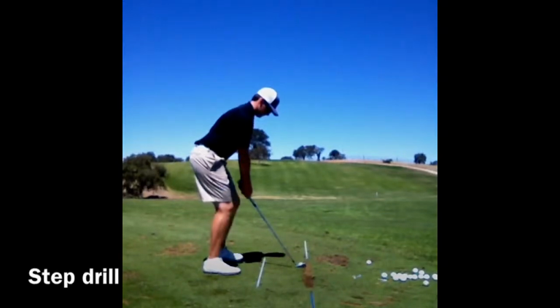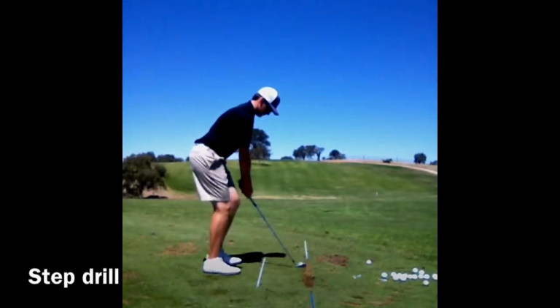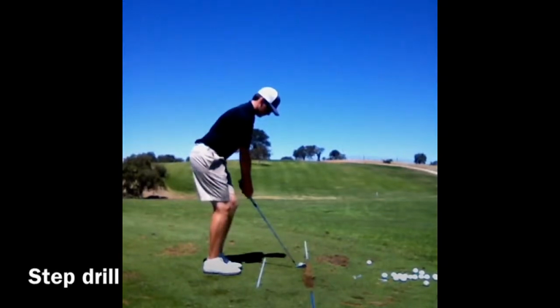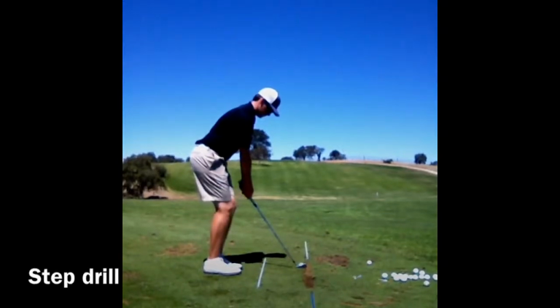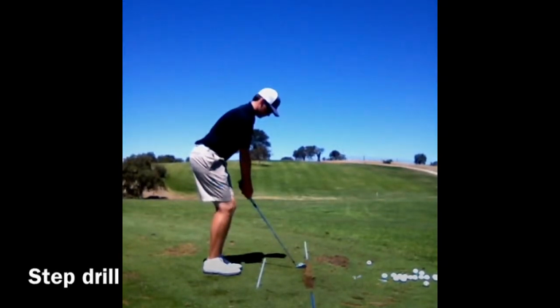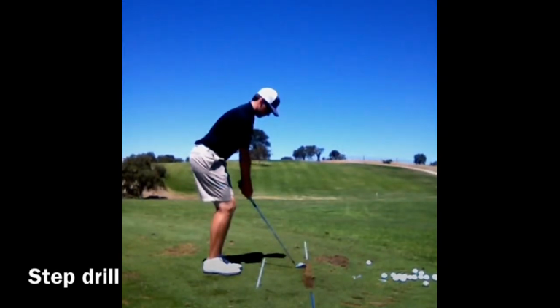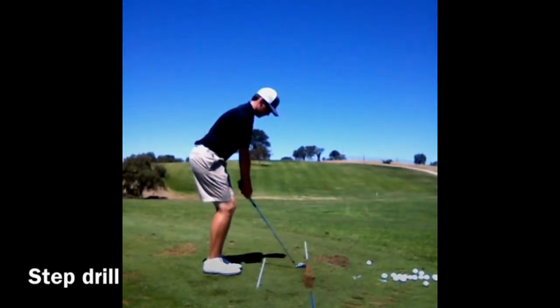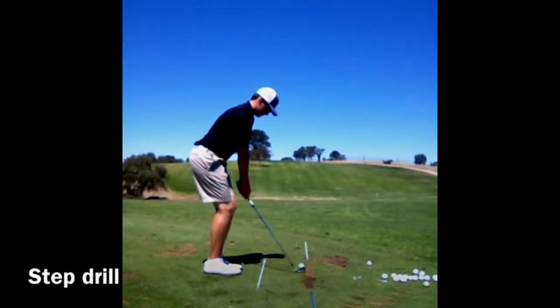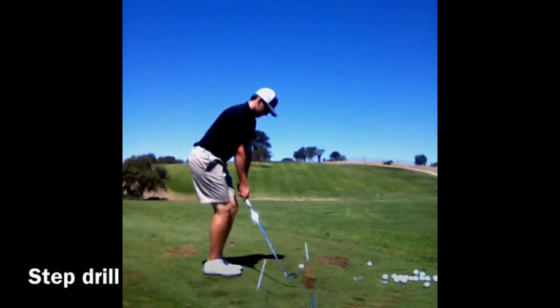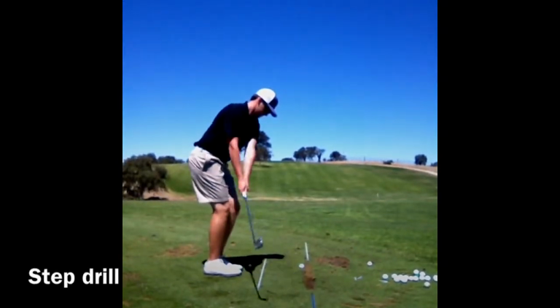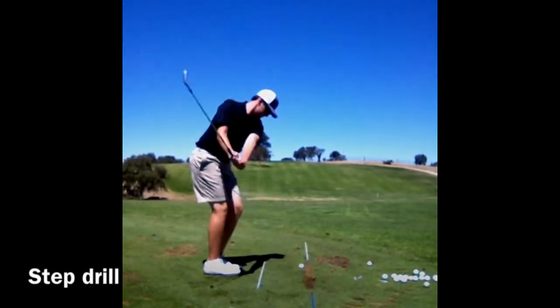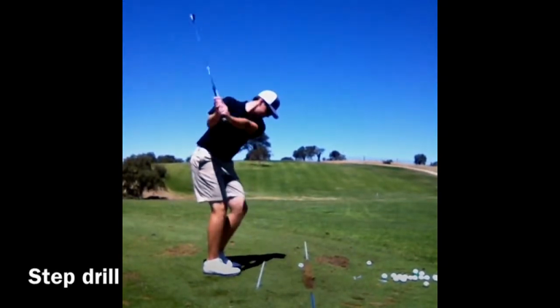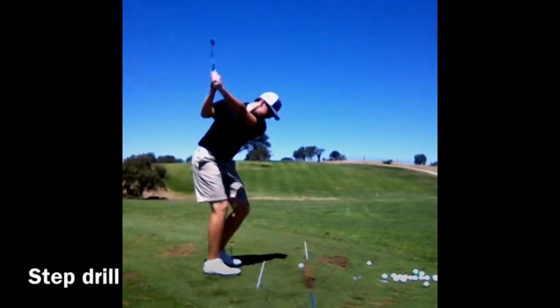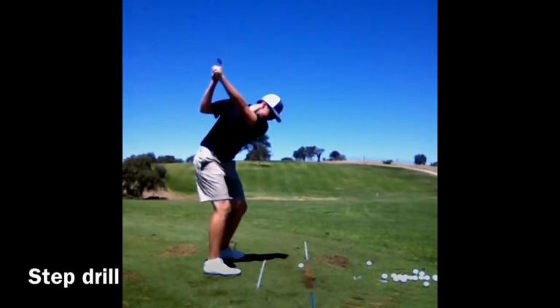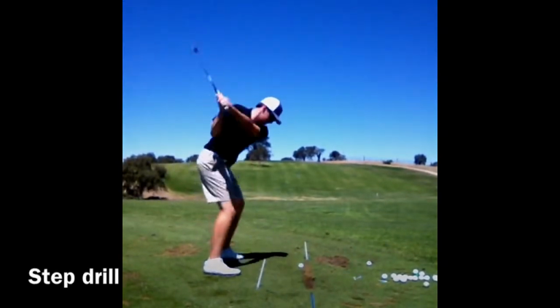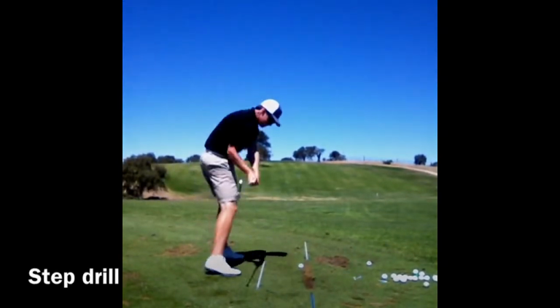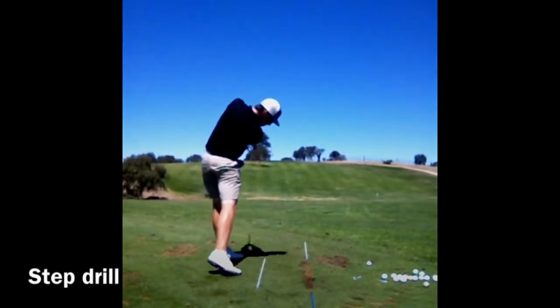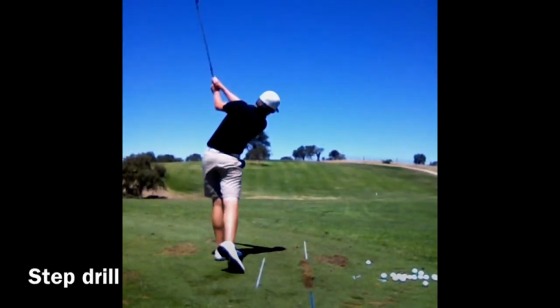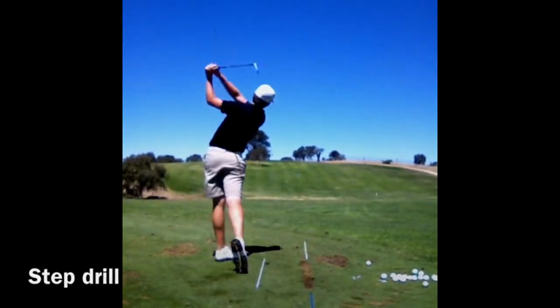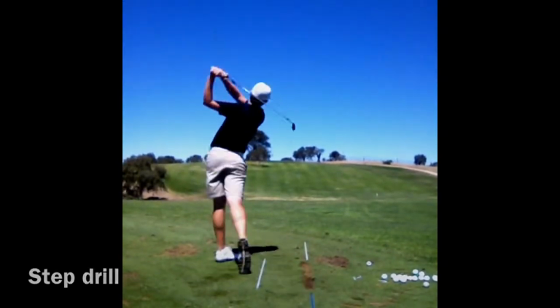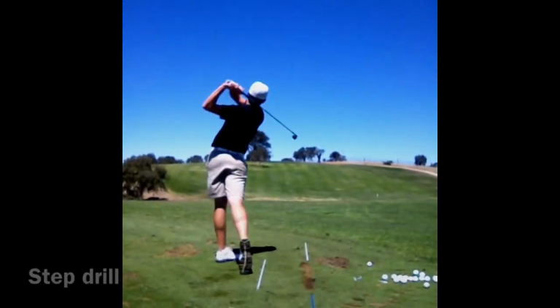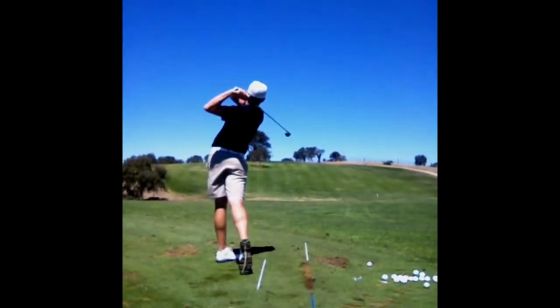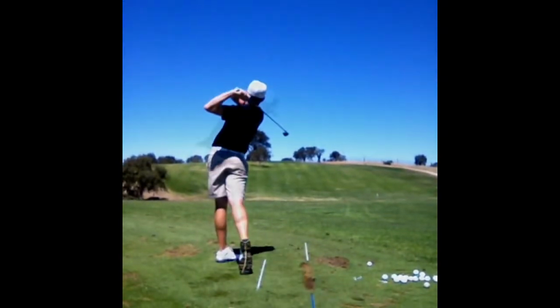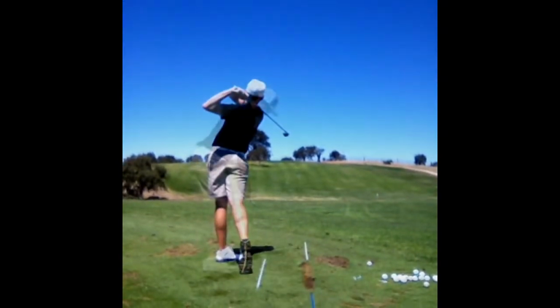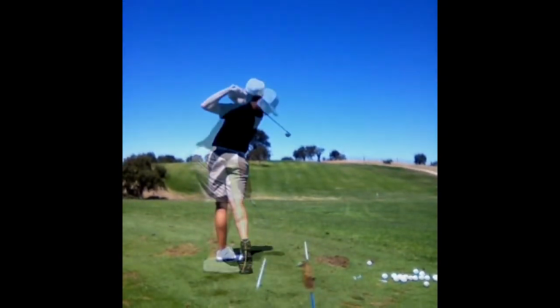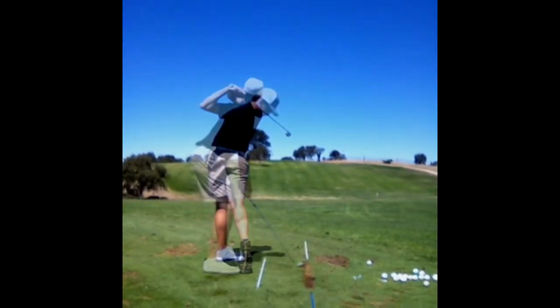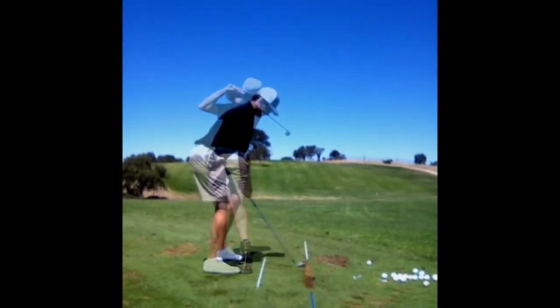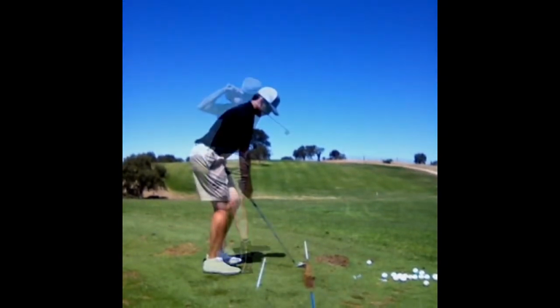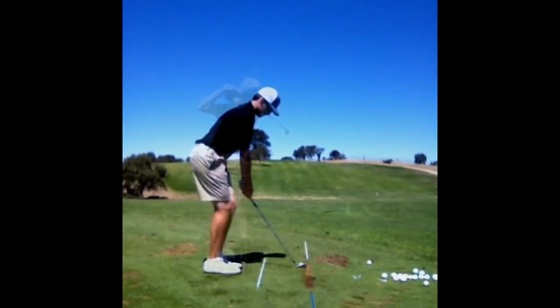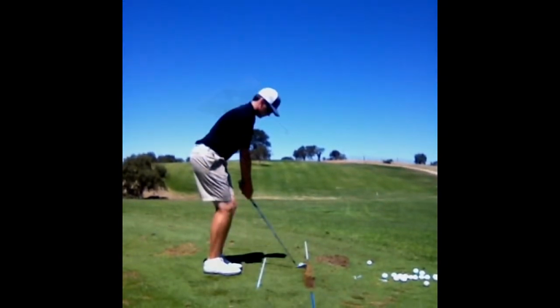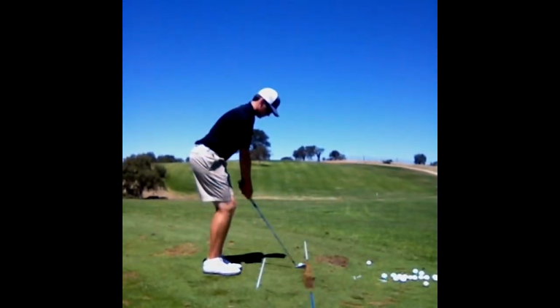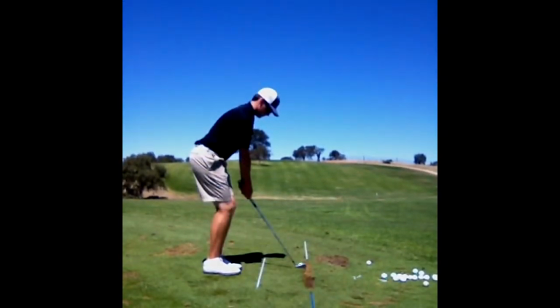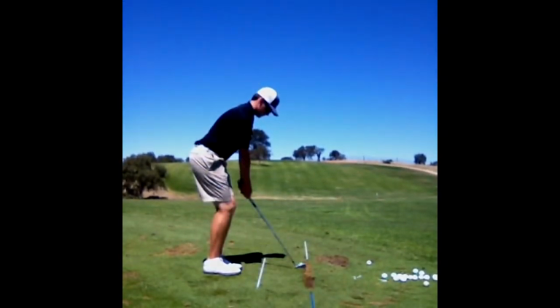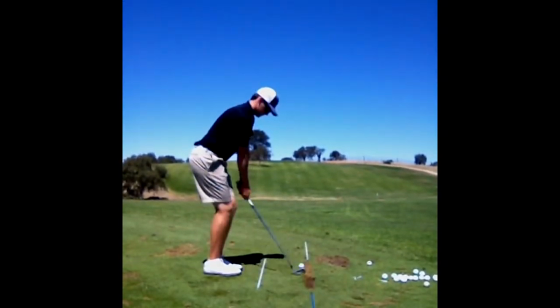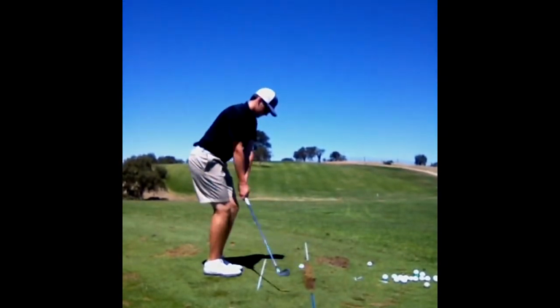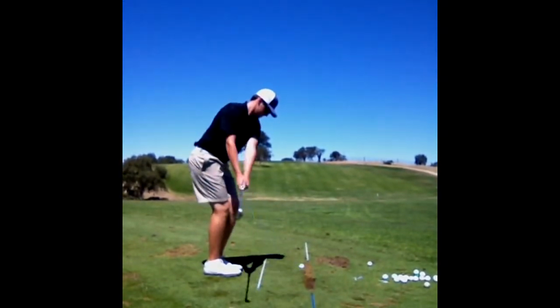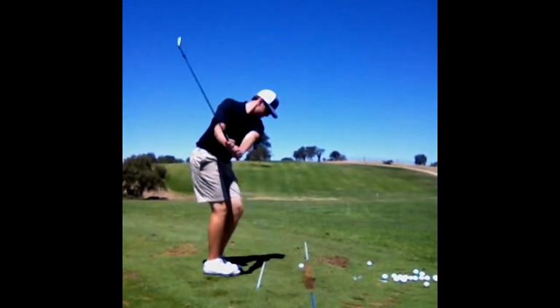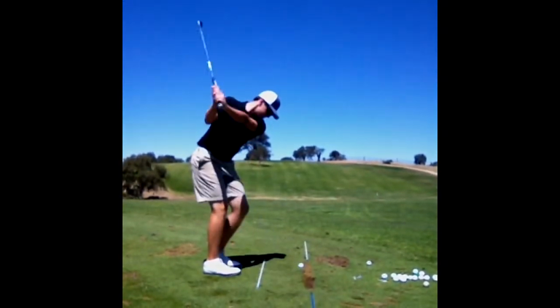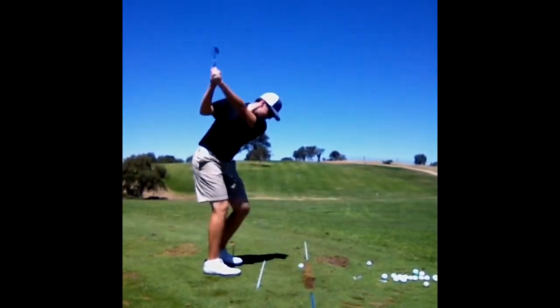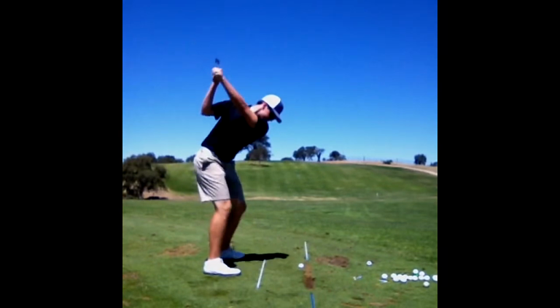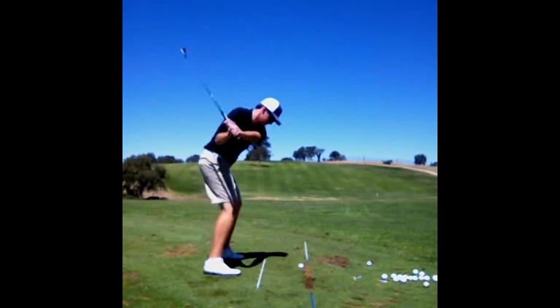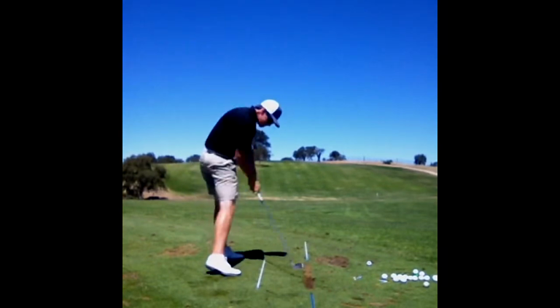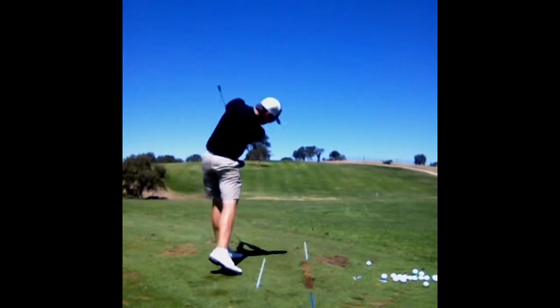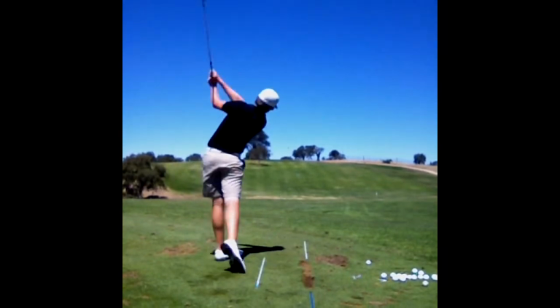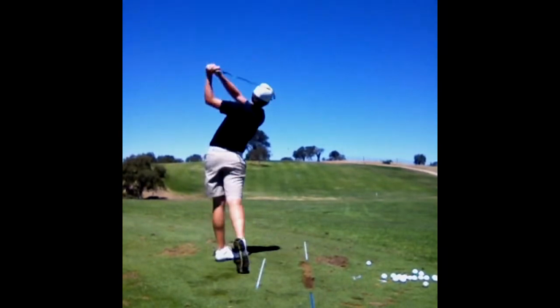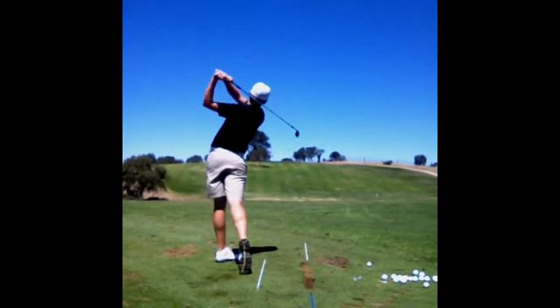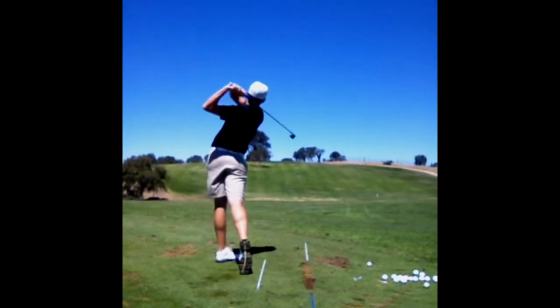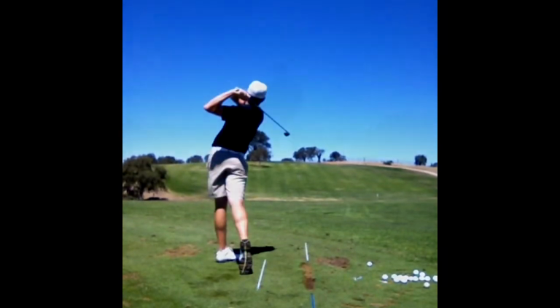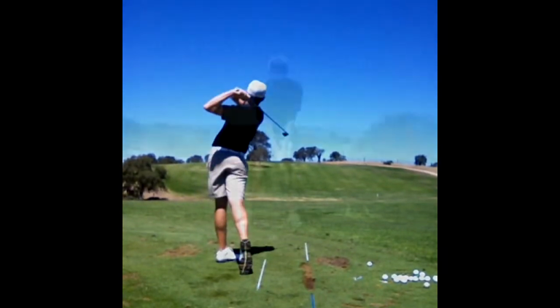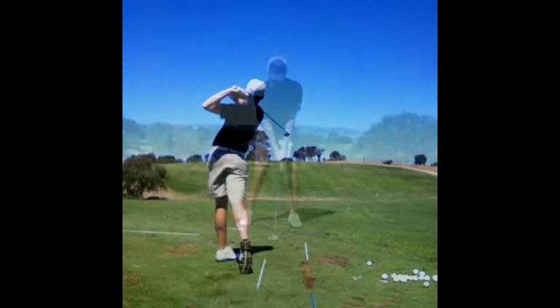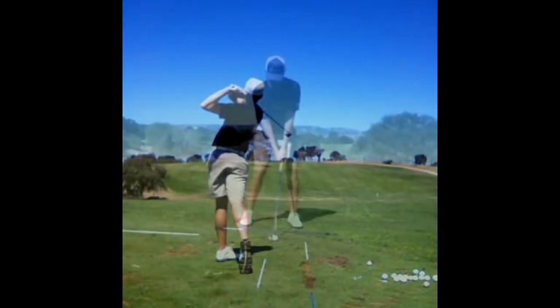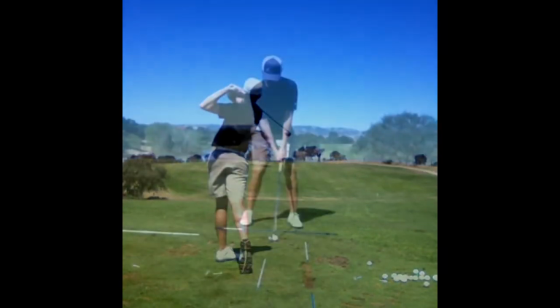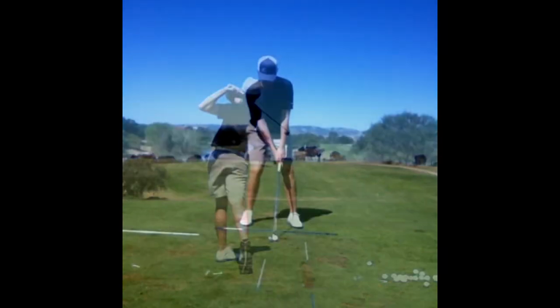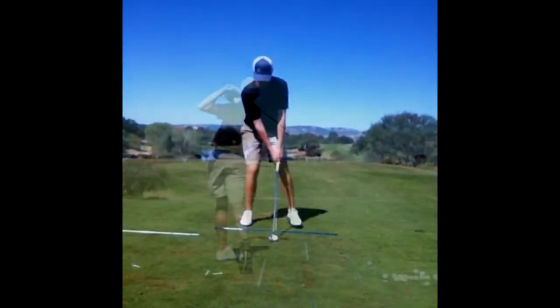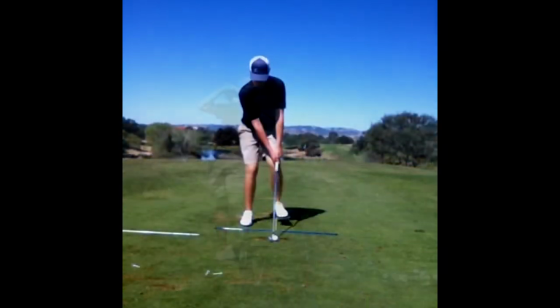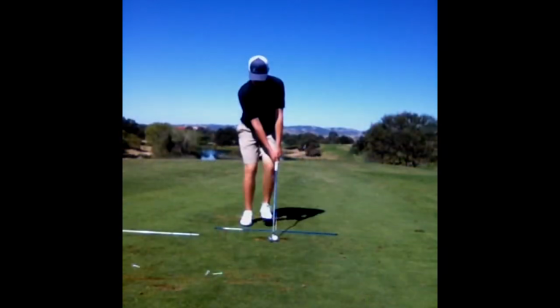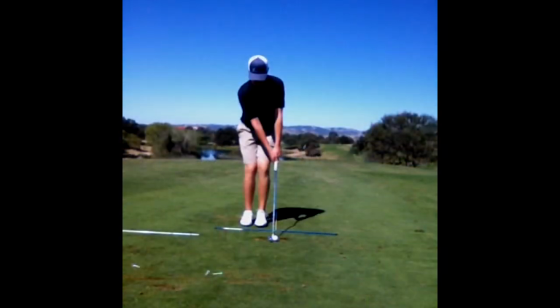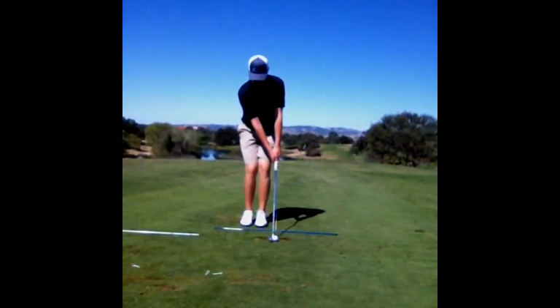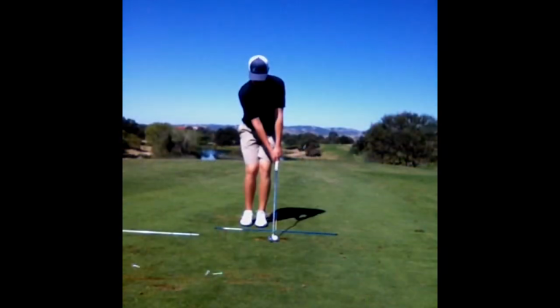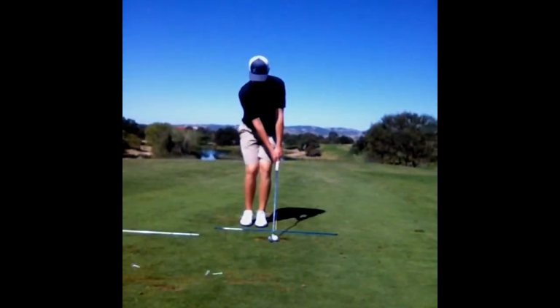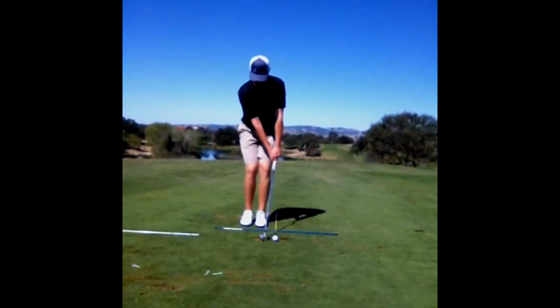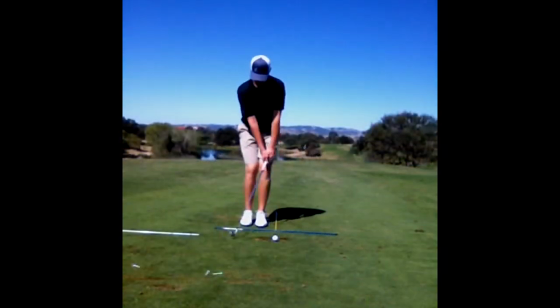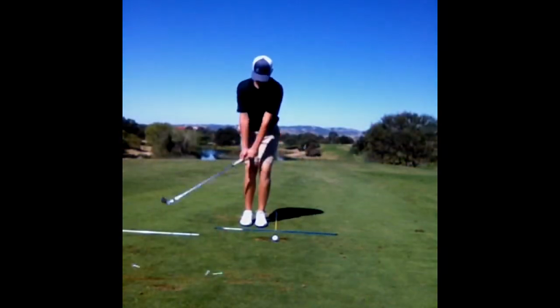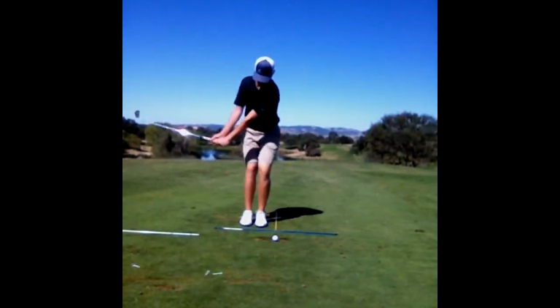The step drill is very helpful for creating separation between the upper and lower body and educating you on how to use the ground to start your downswing versus your upper body.